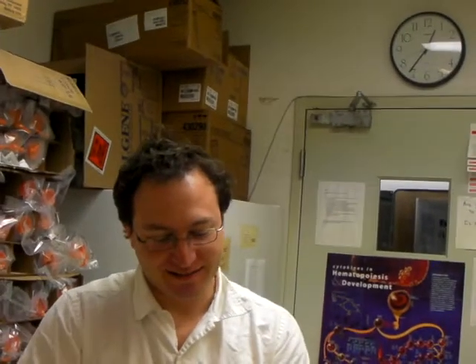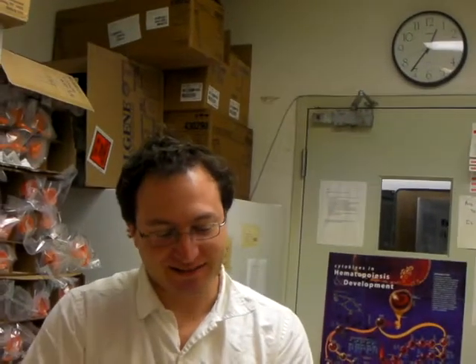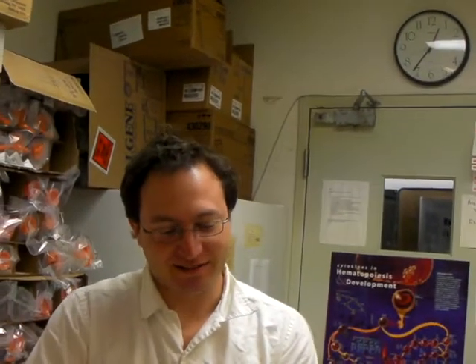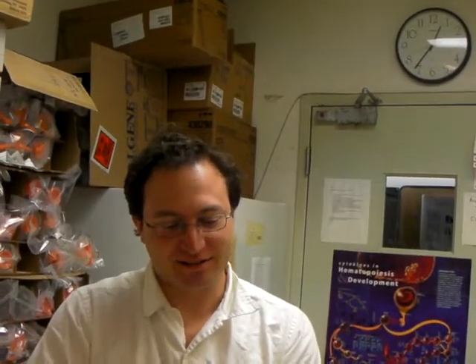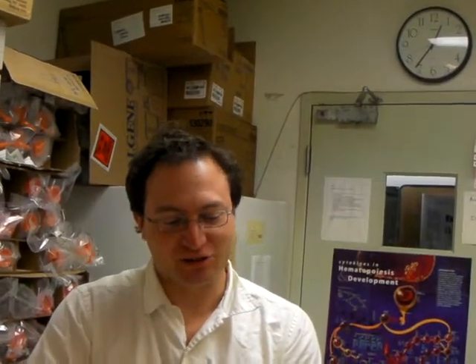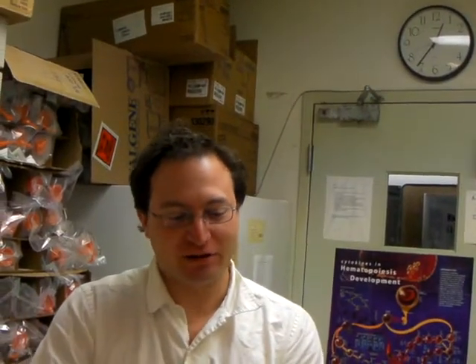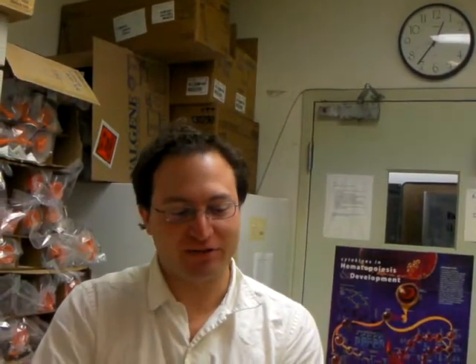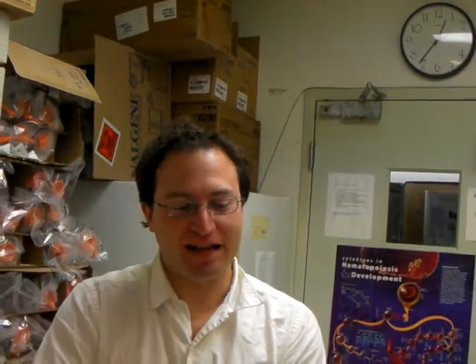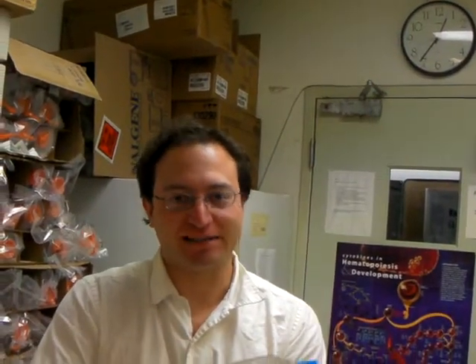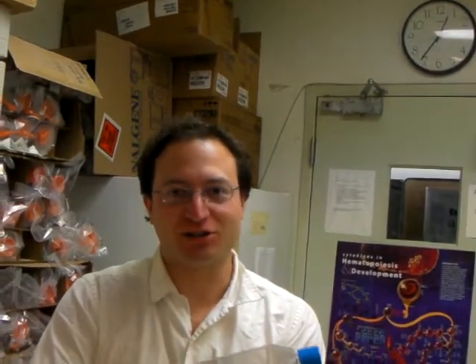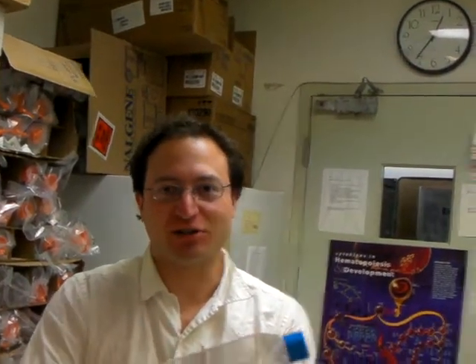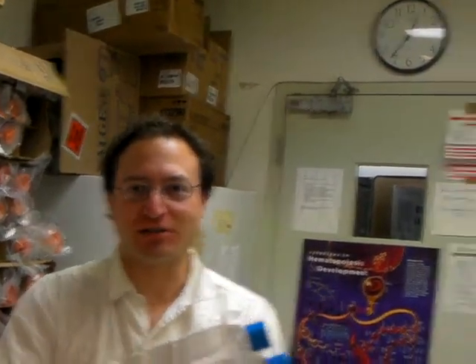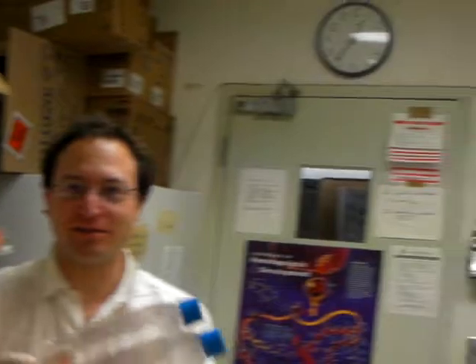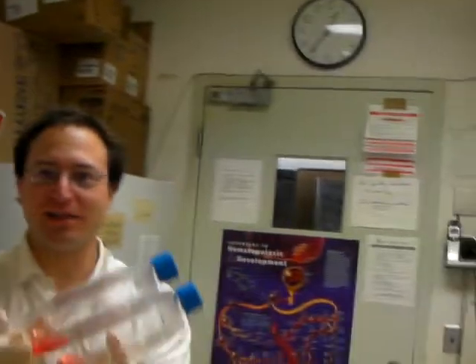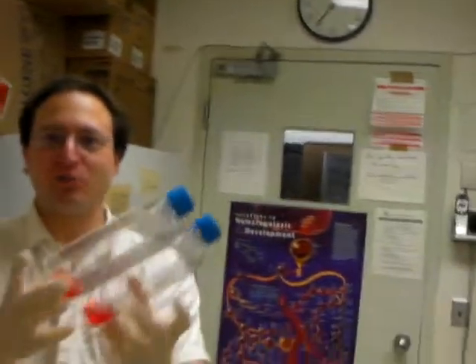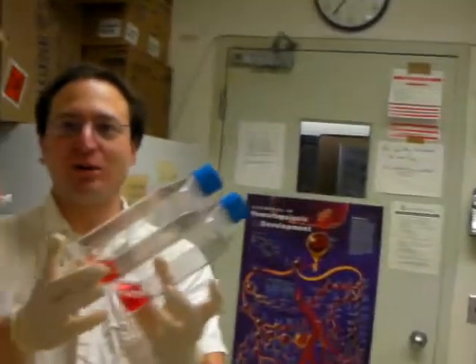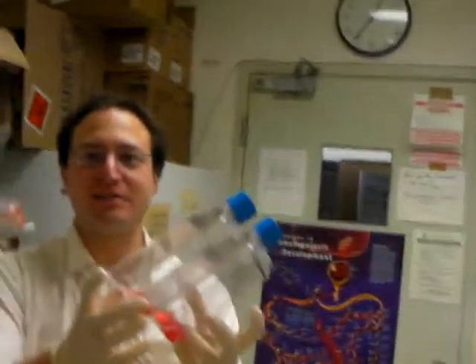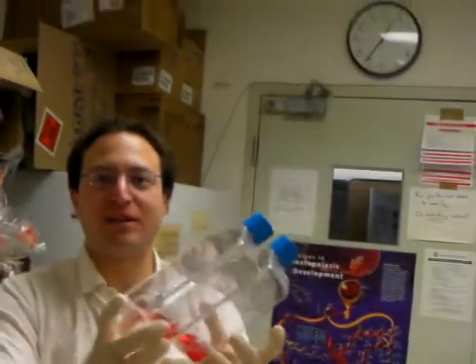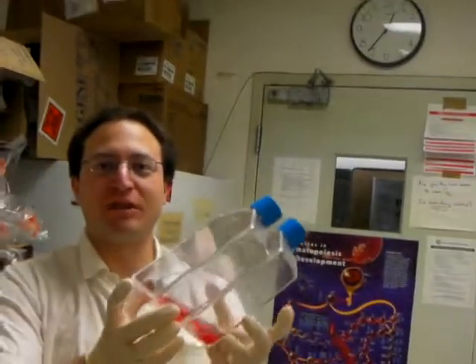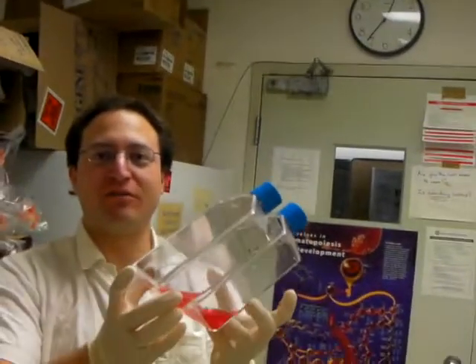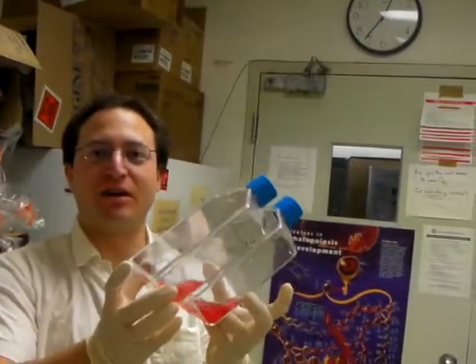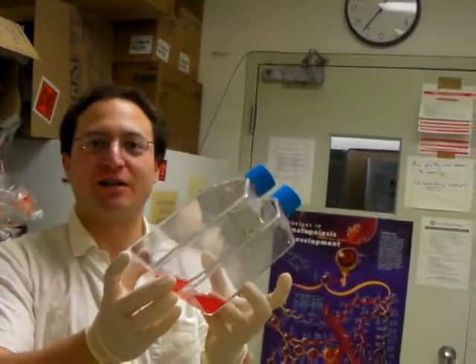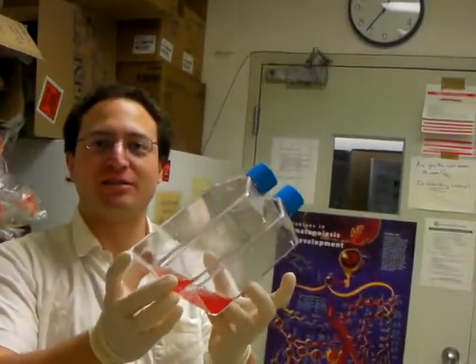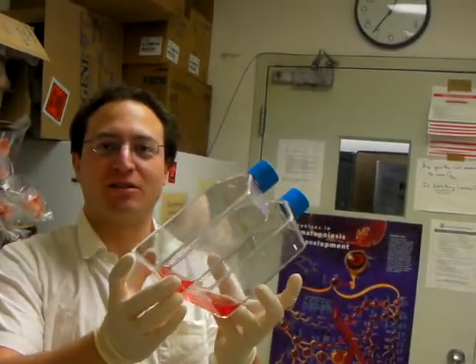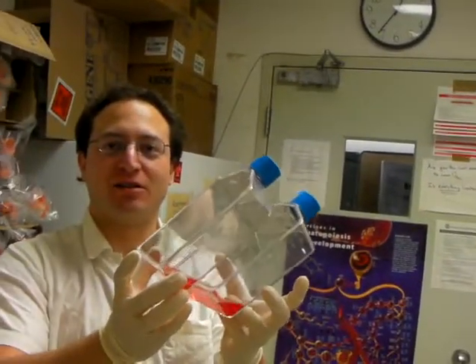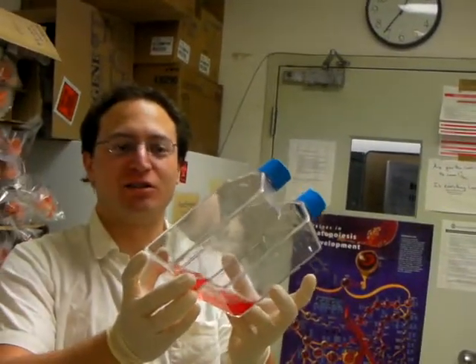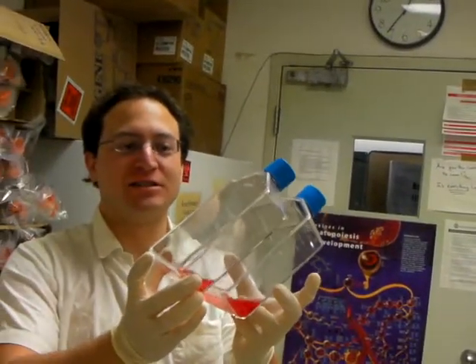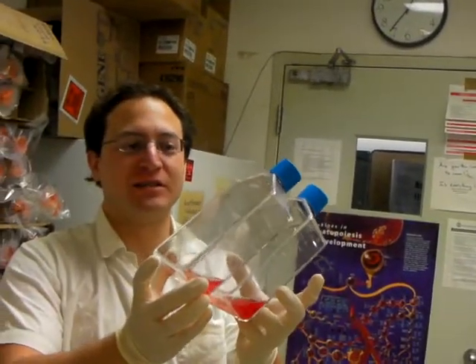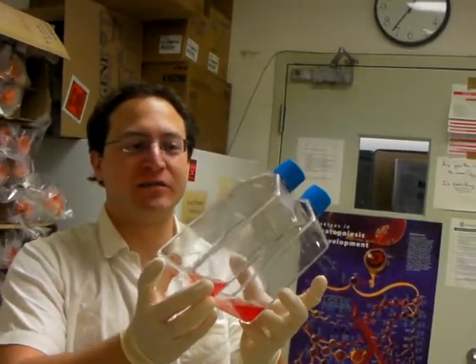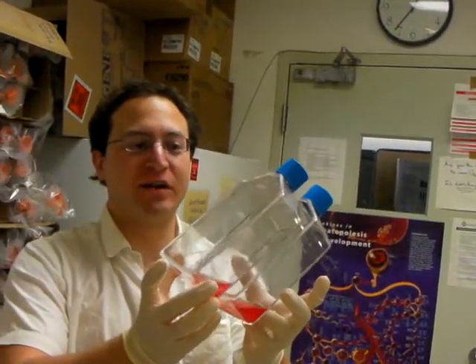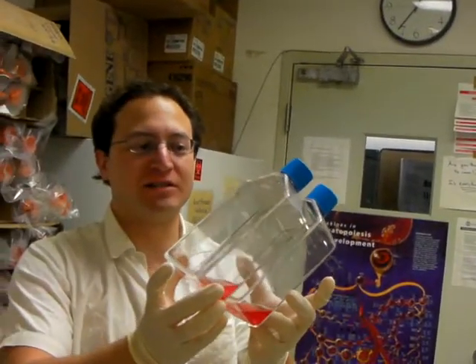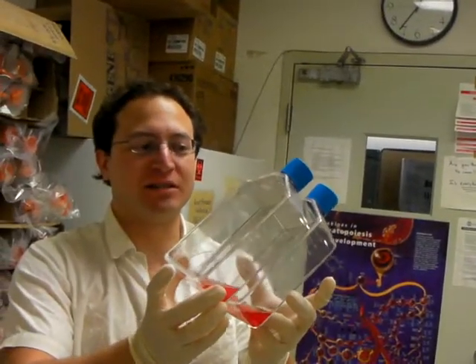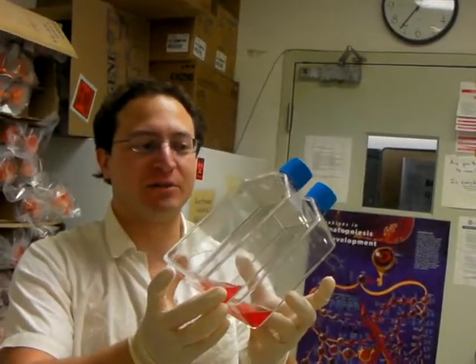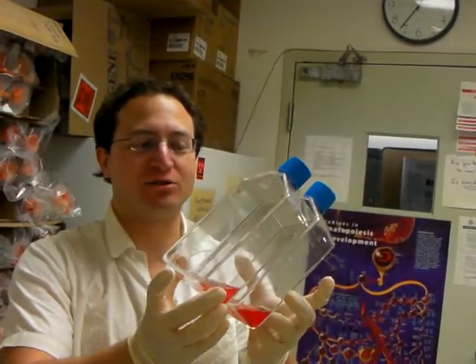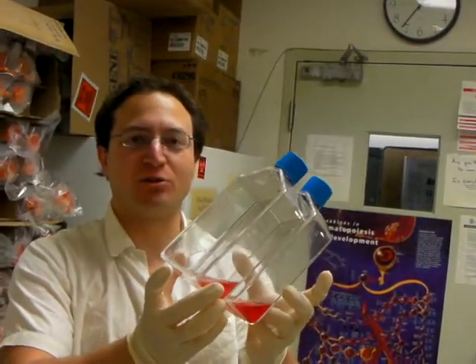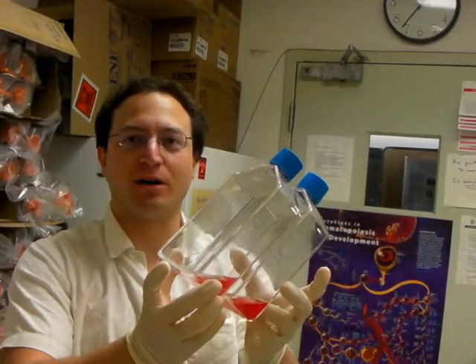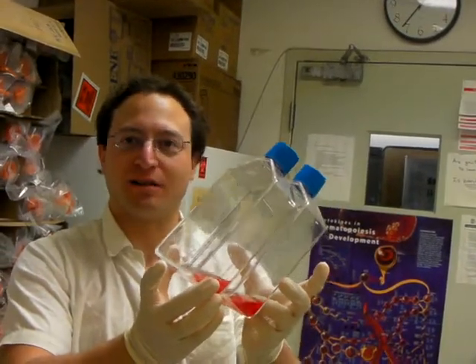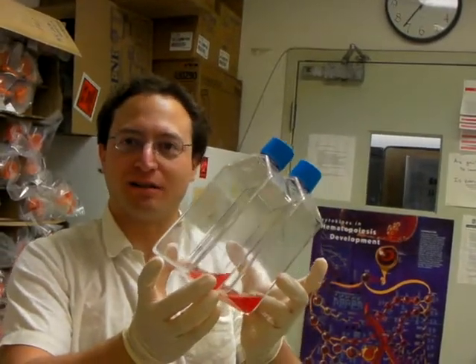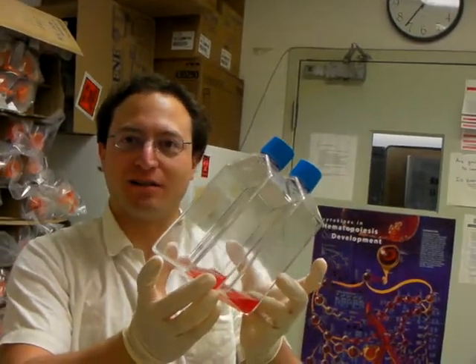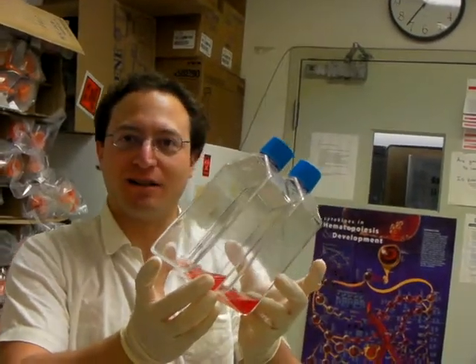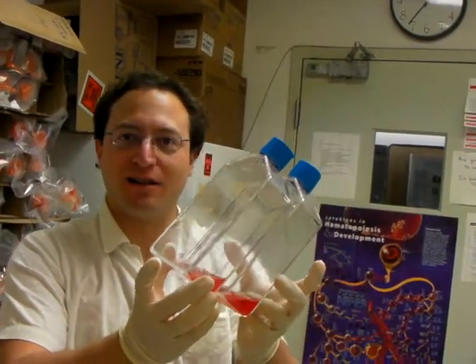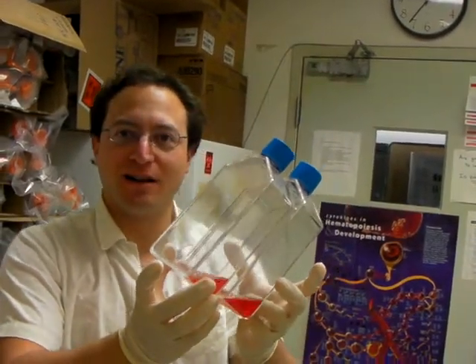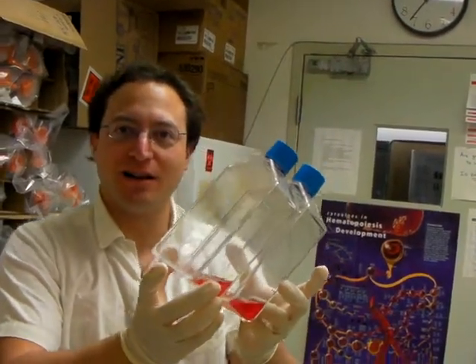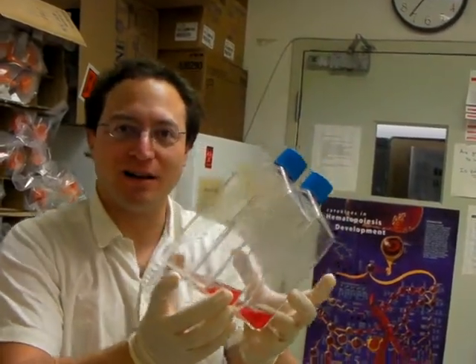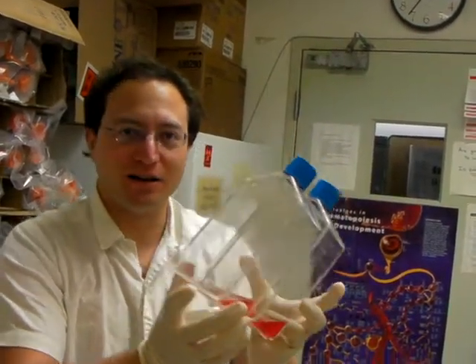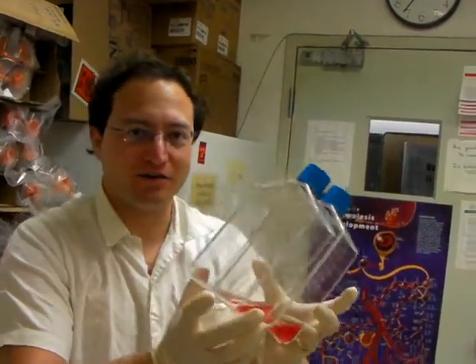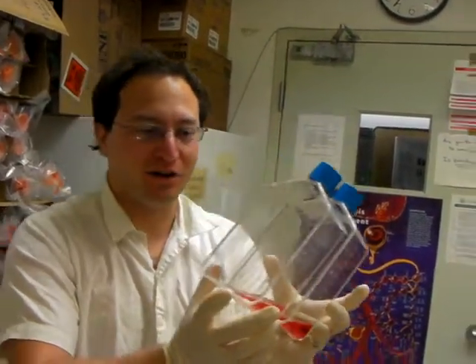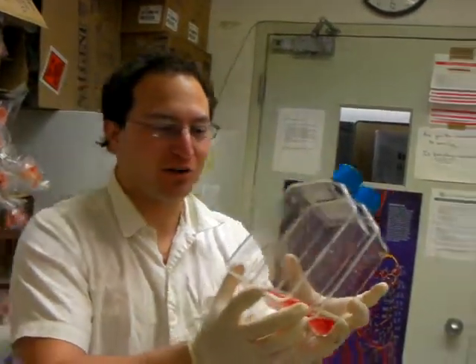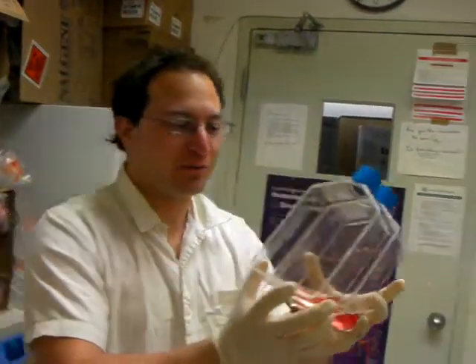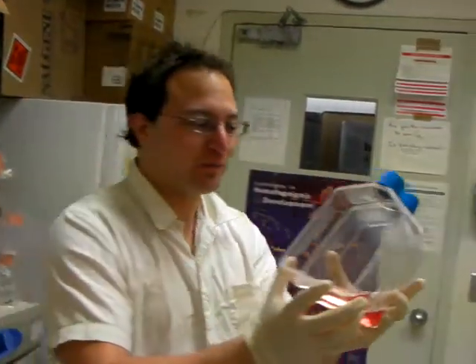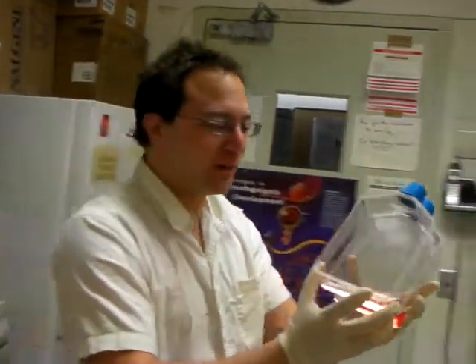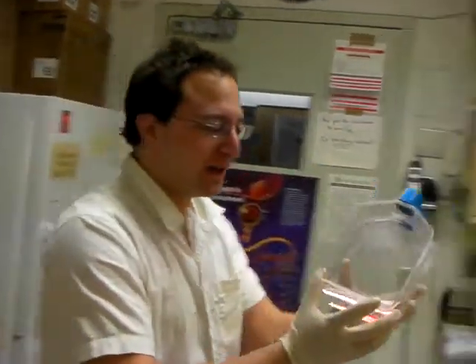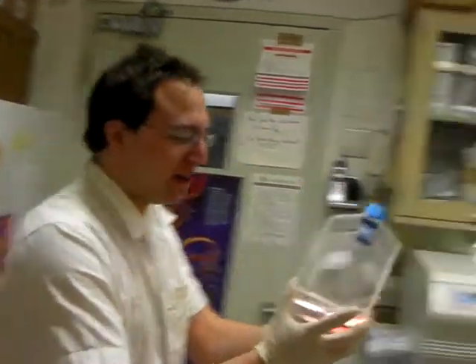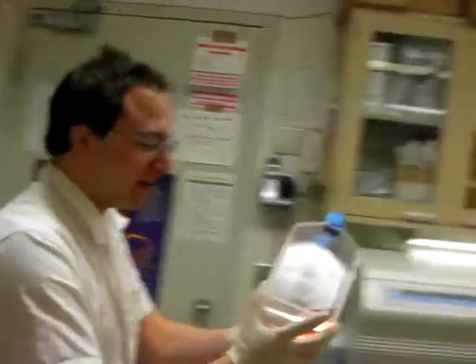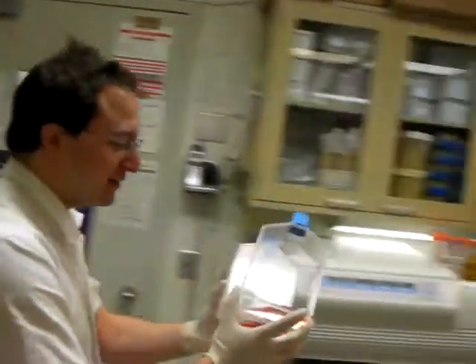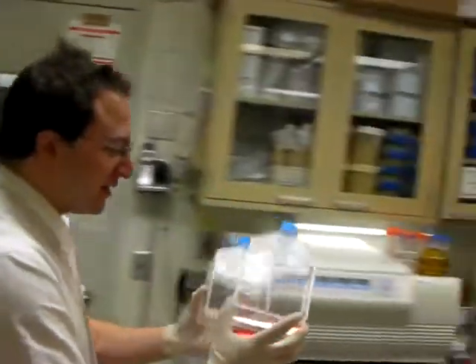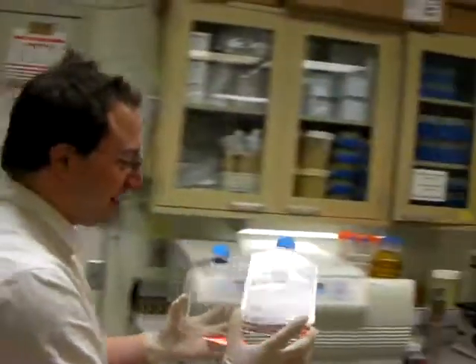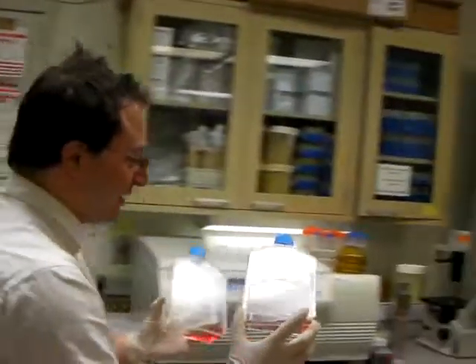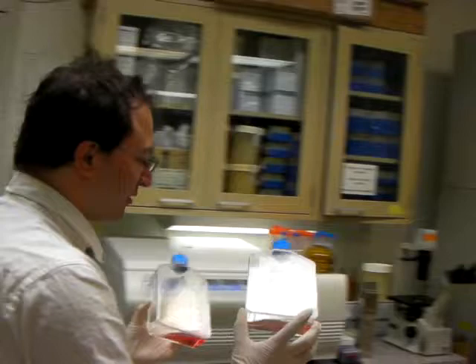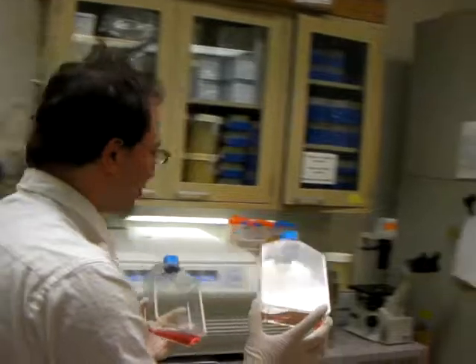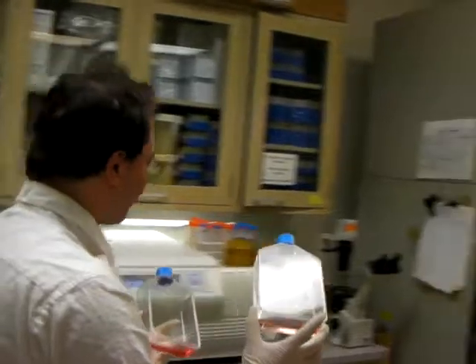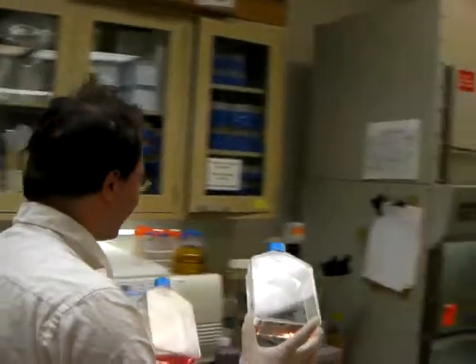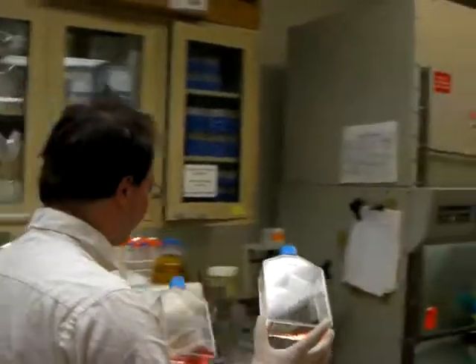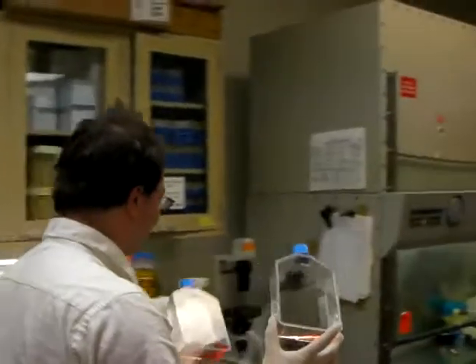These are our flasks — T175s. That's 175 centimeters squared of surface area.